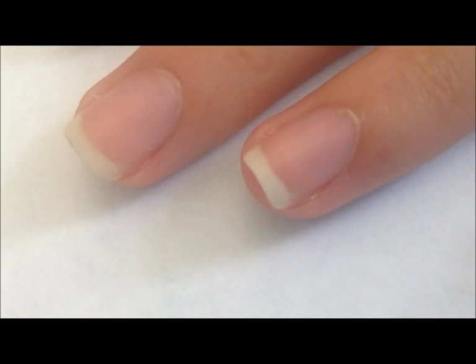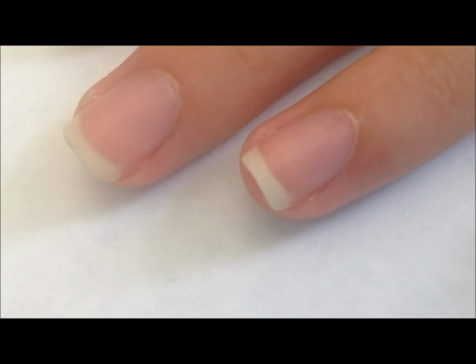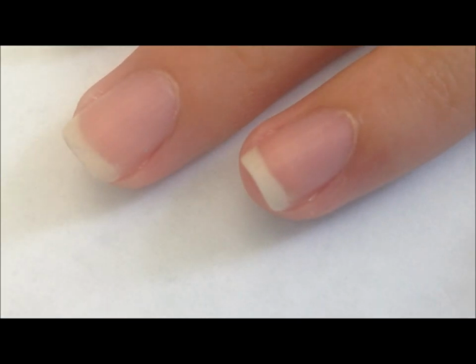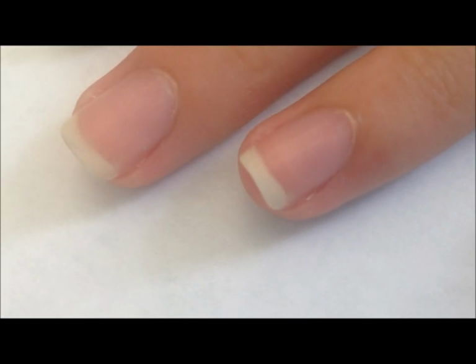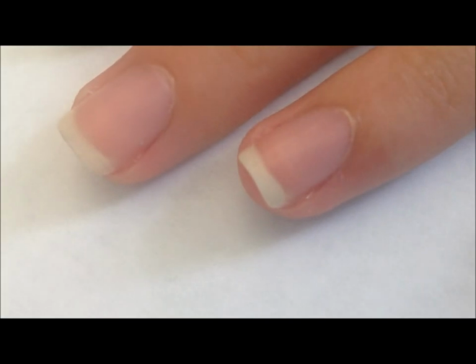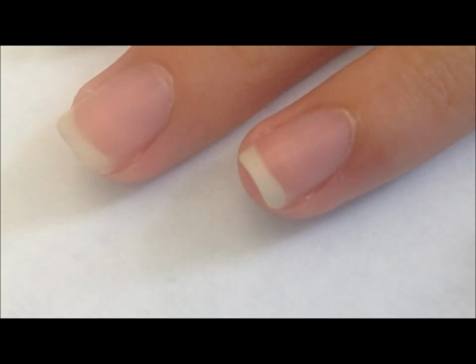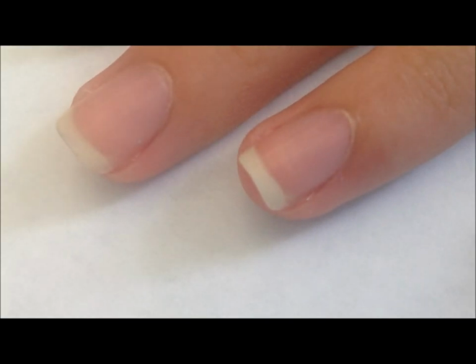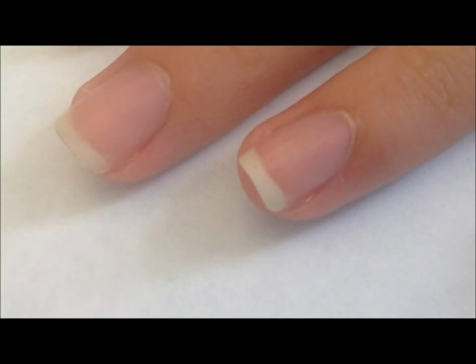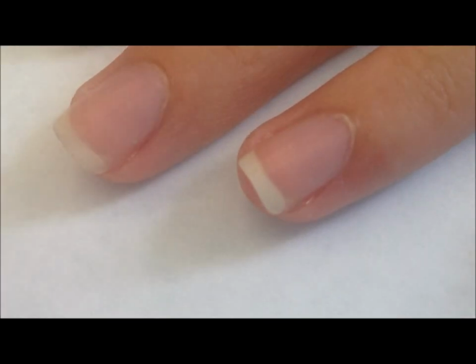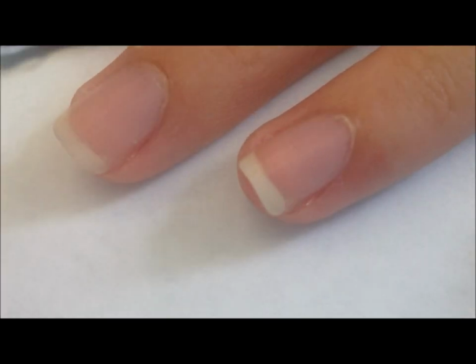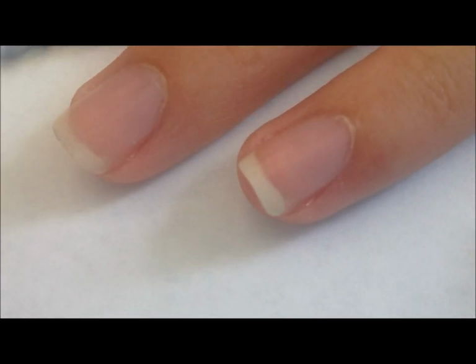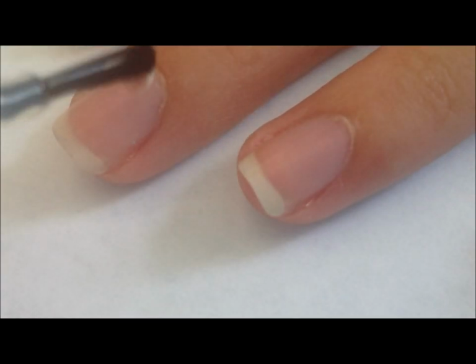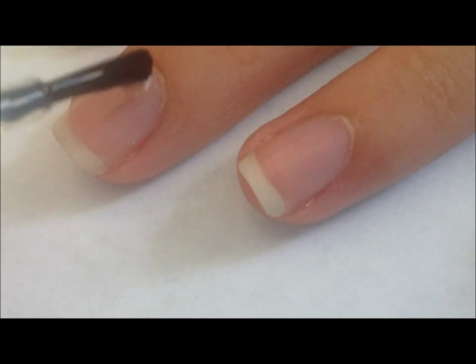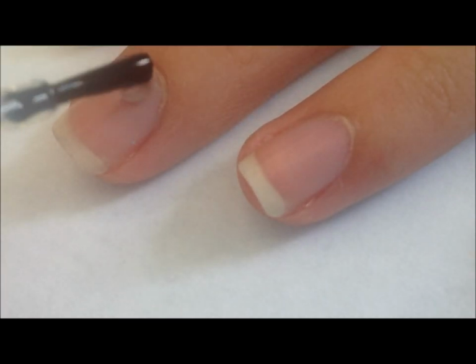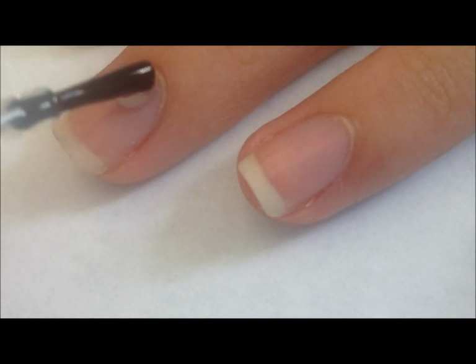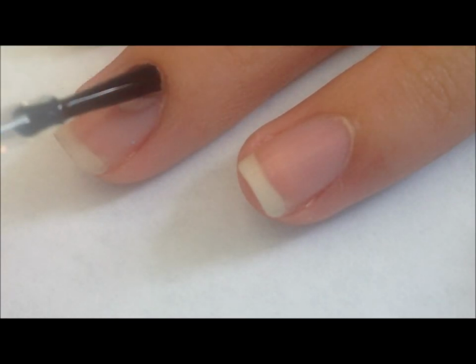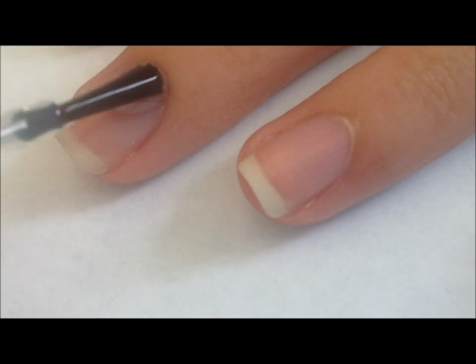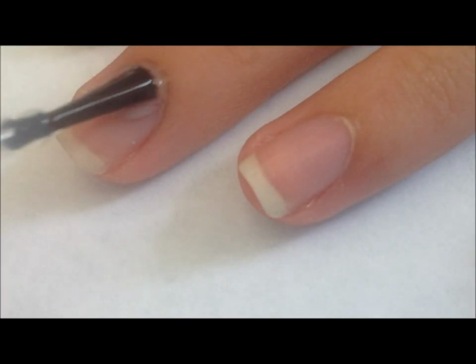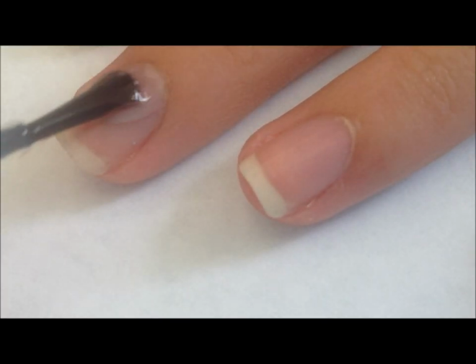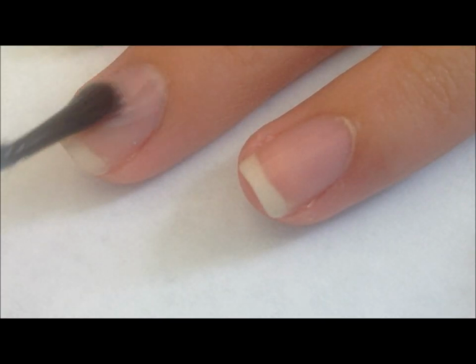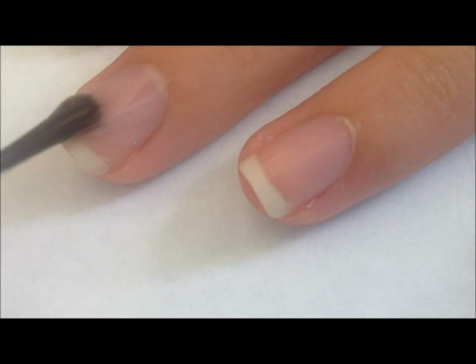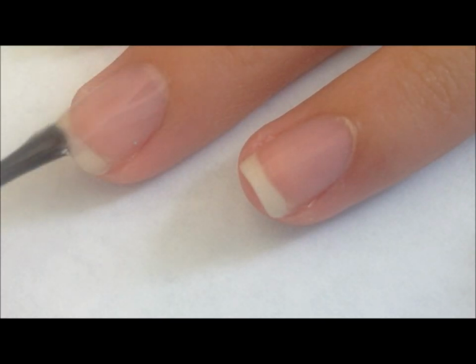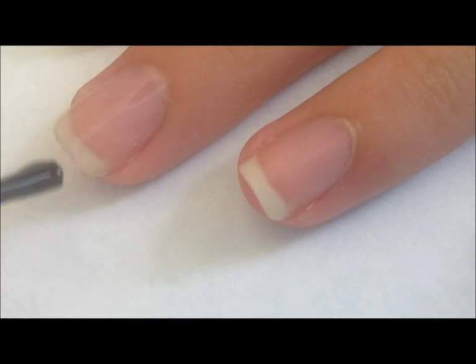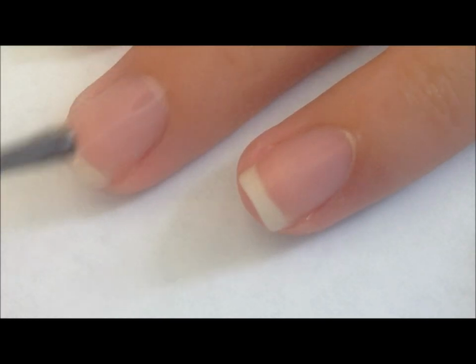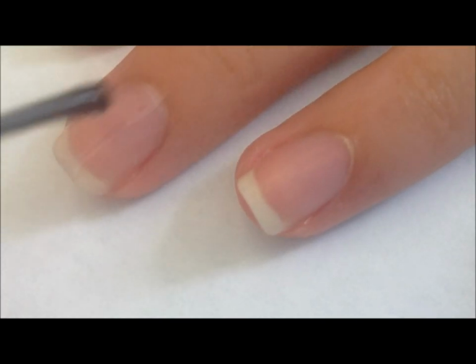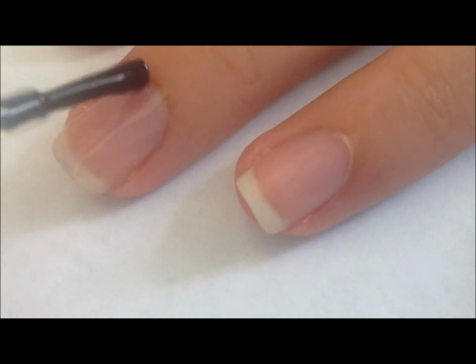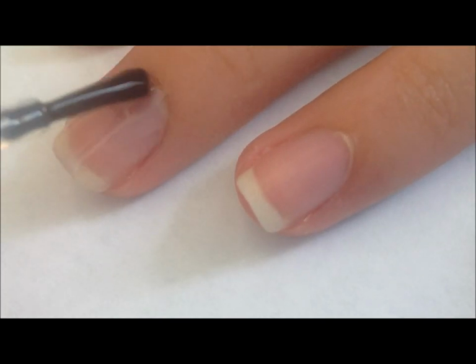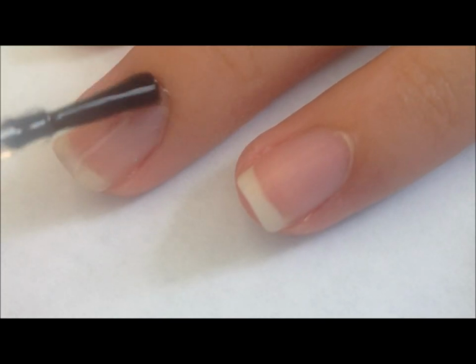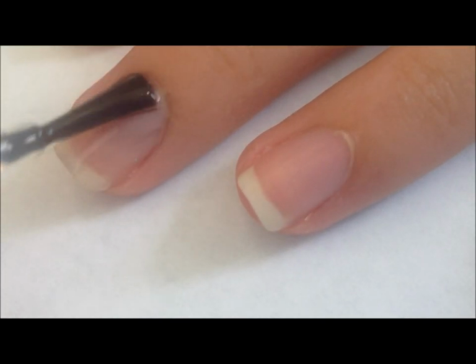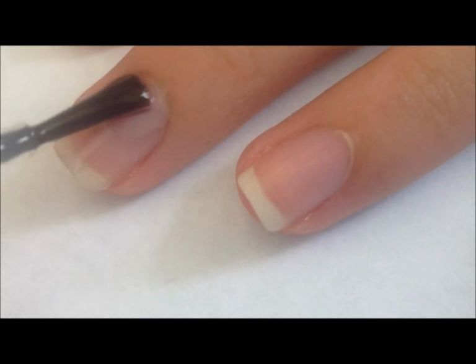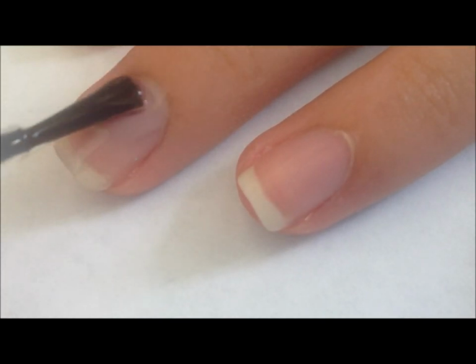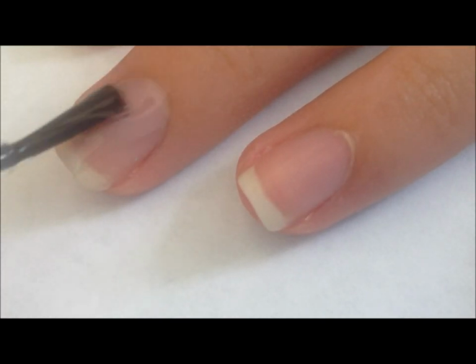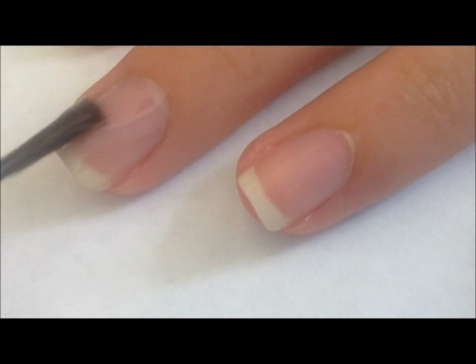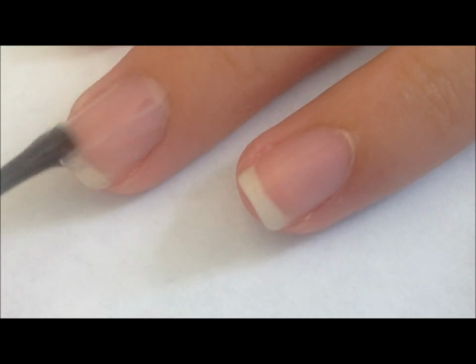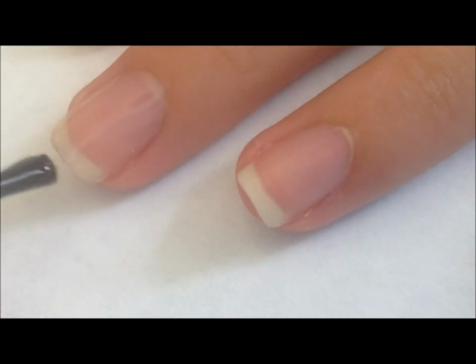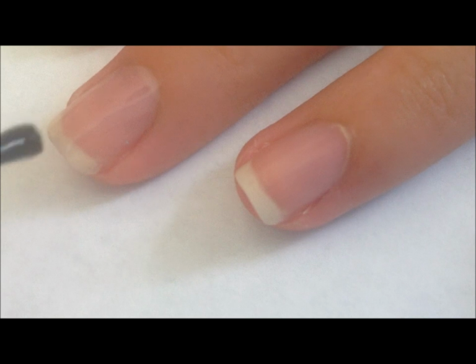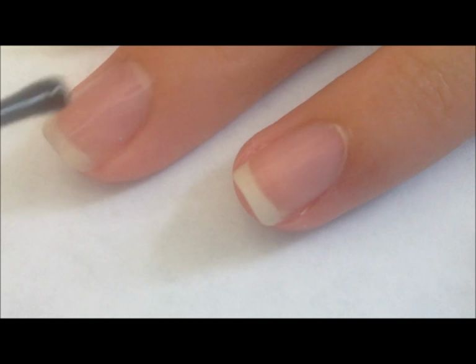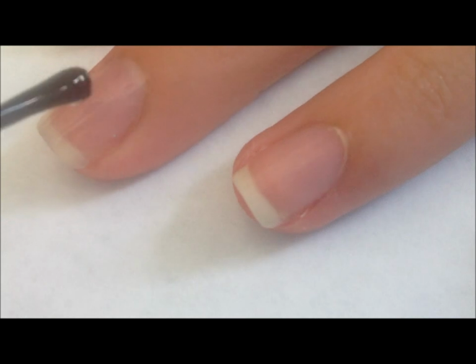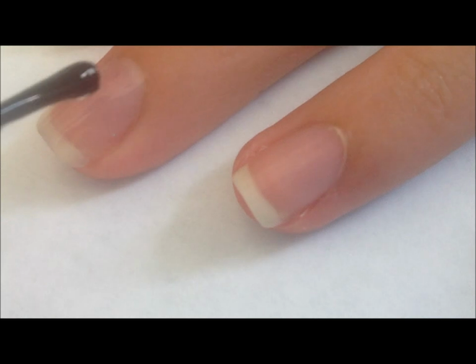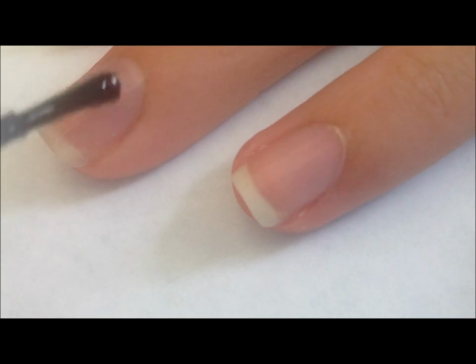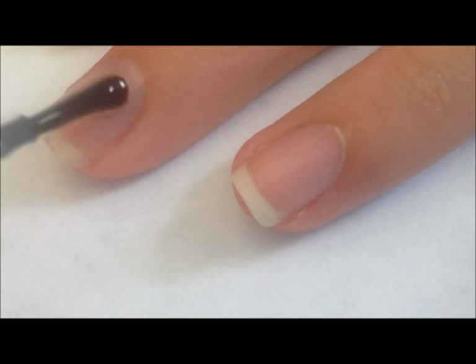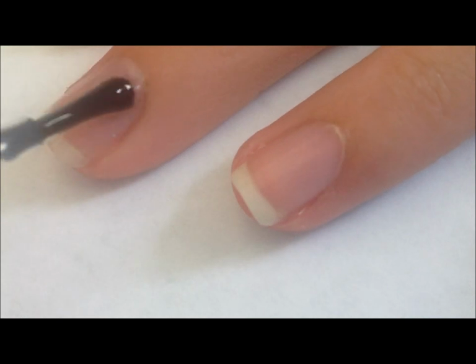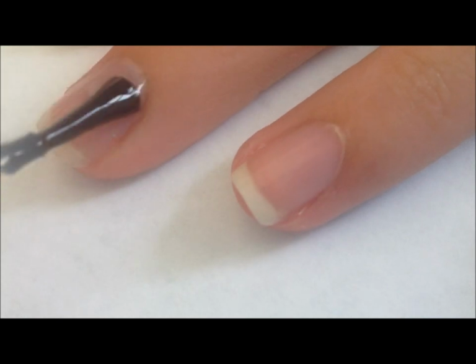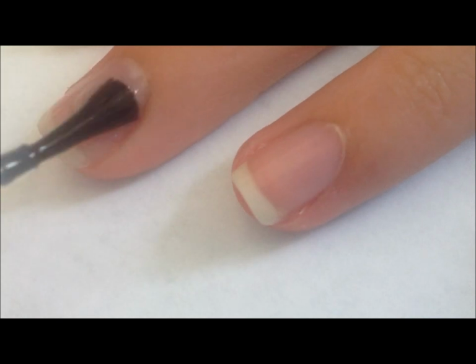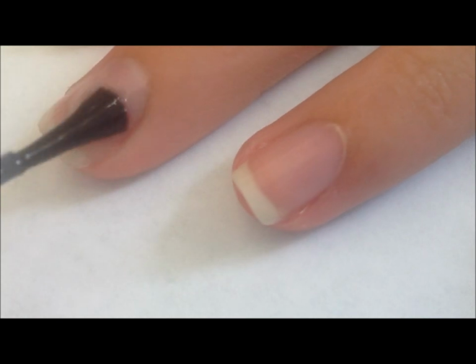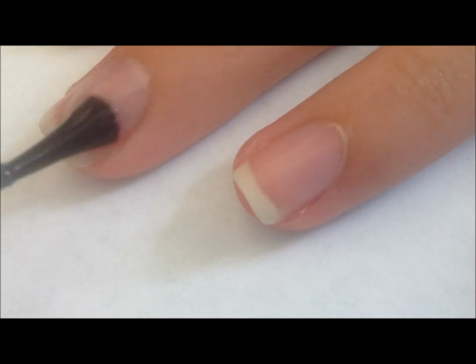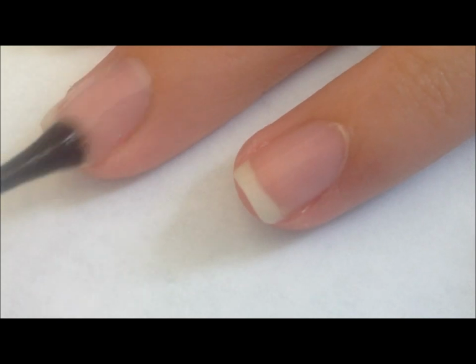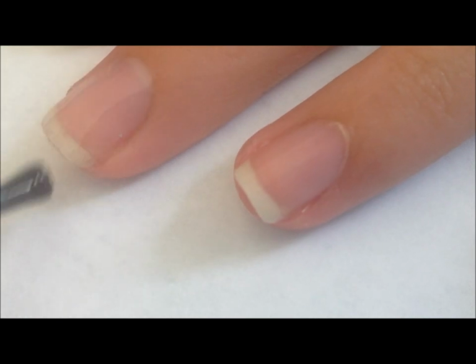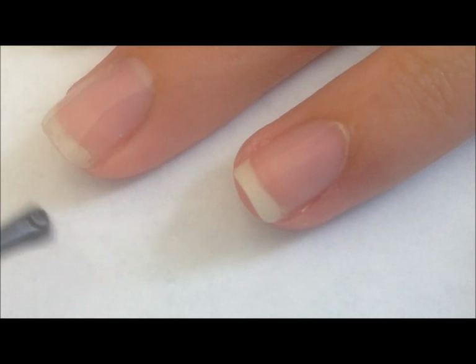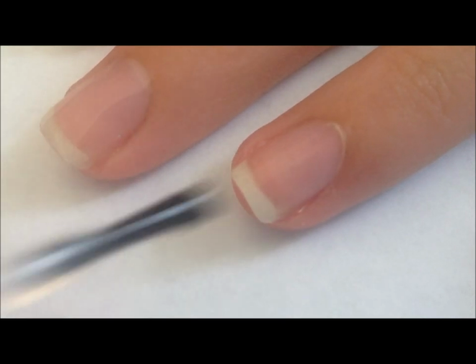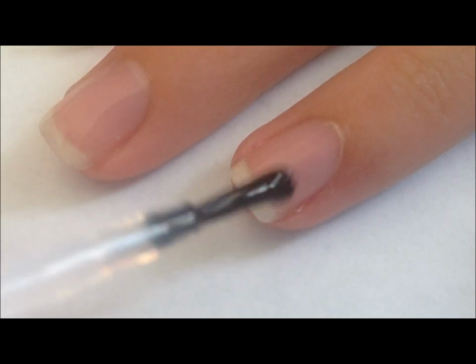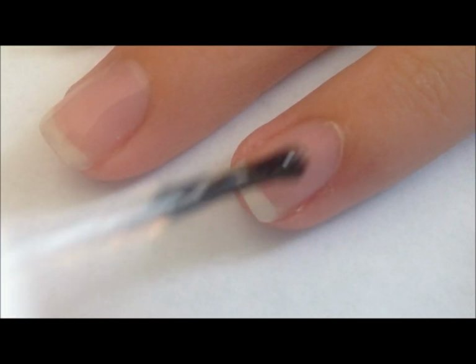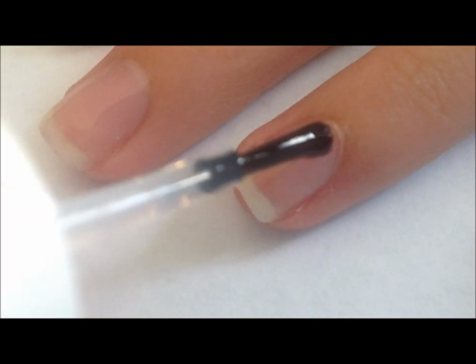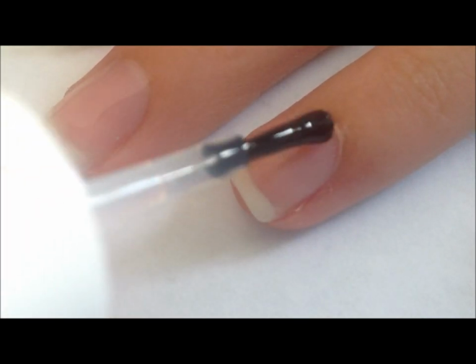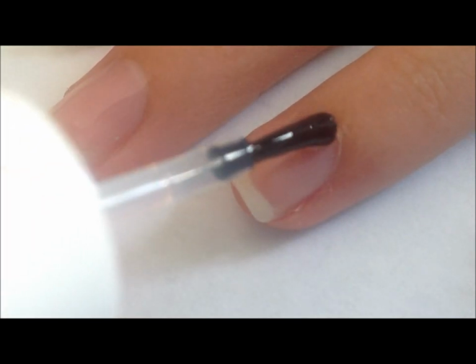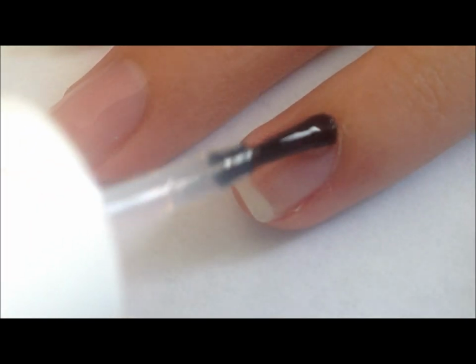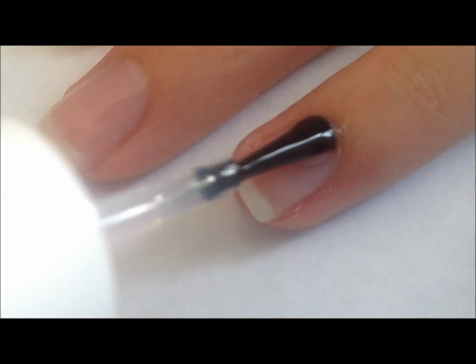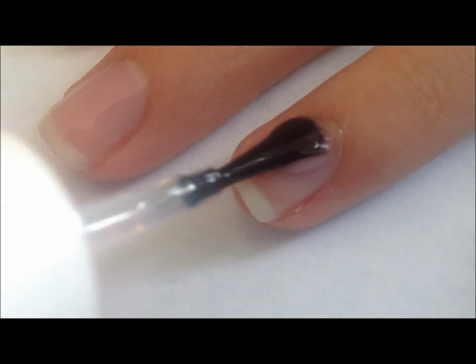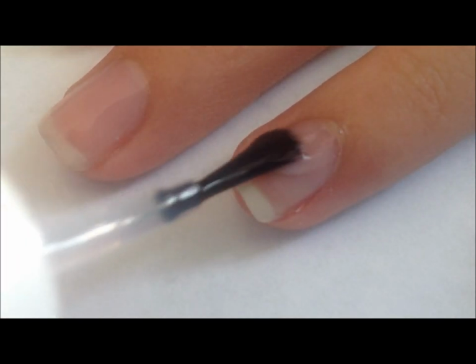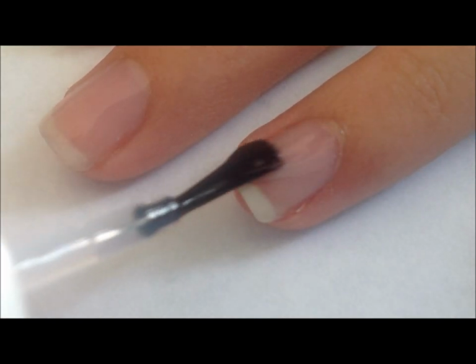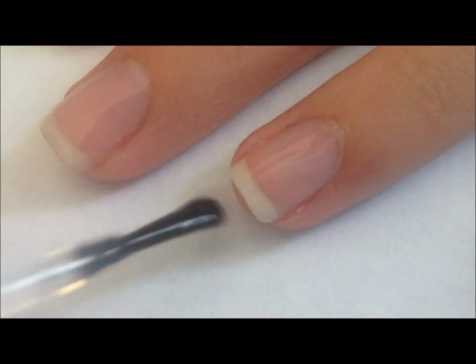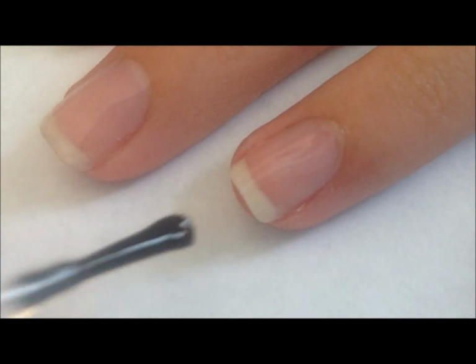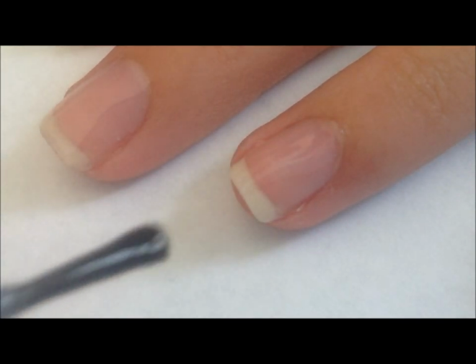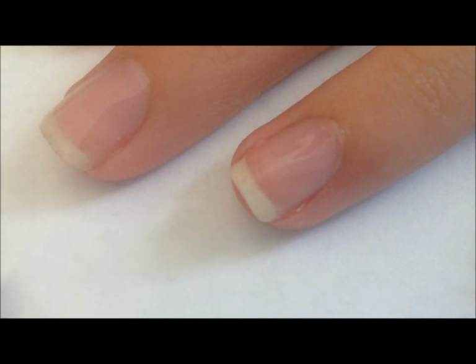I'm first going to be applying a base coat to my nails. This will protect my nails from the polish and also prevent yellowing over time.